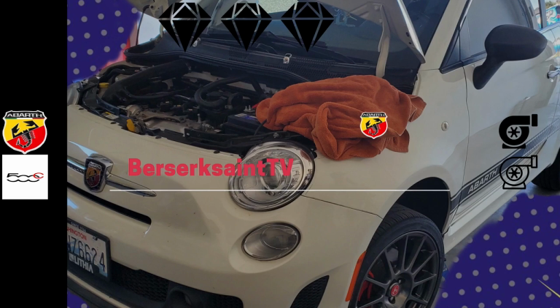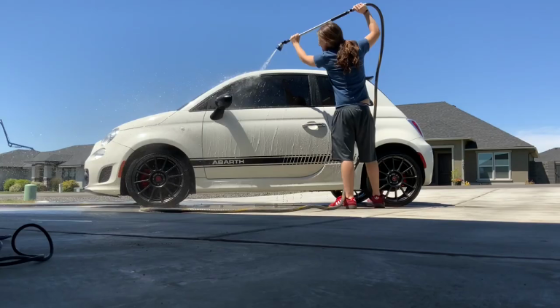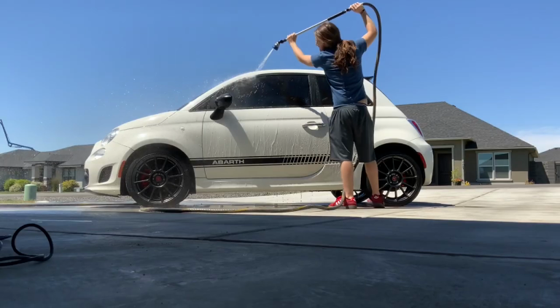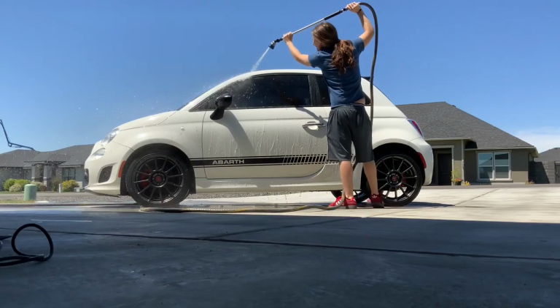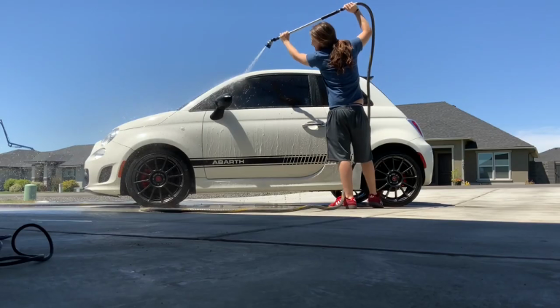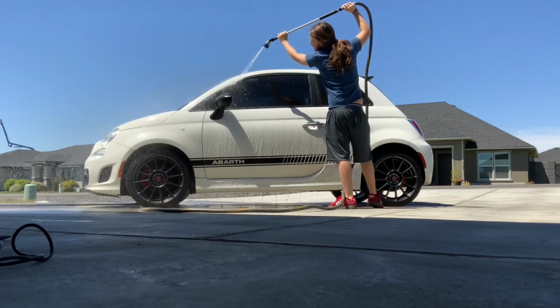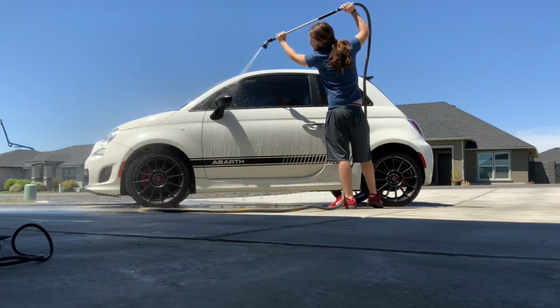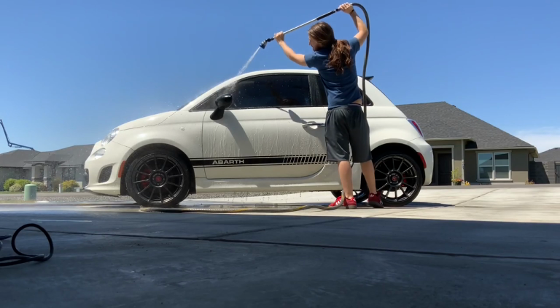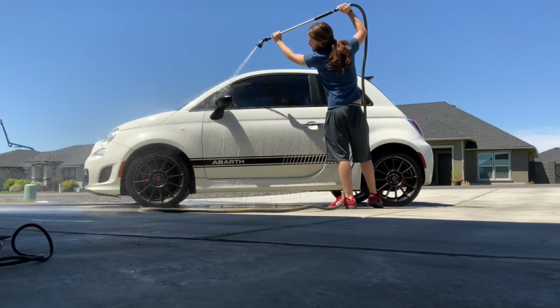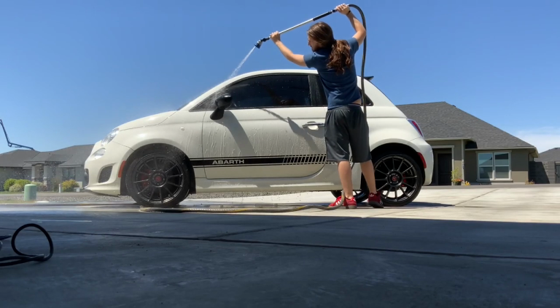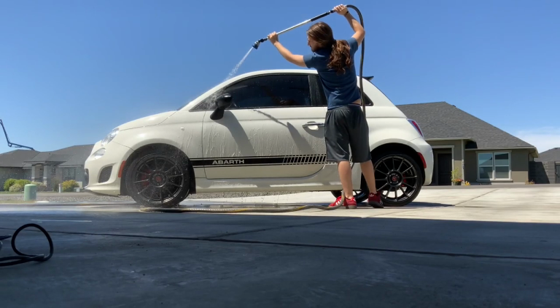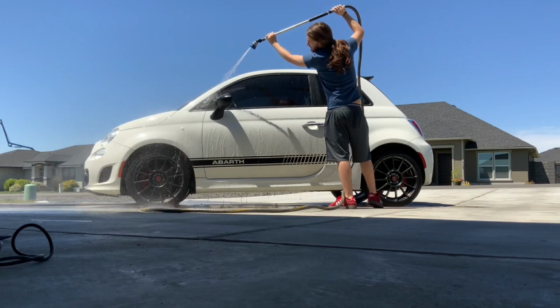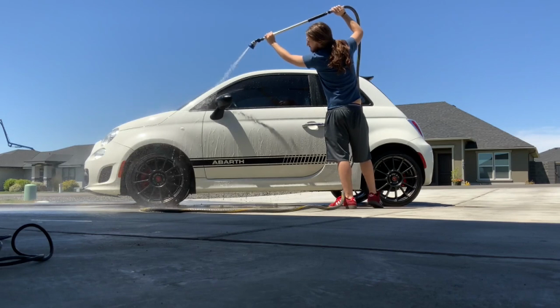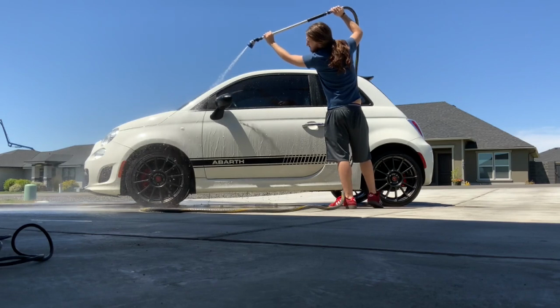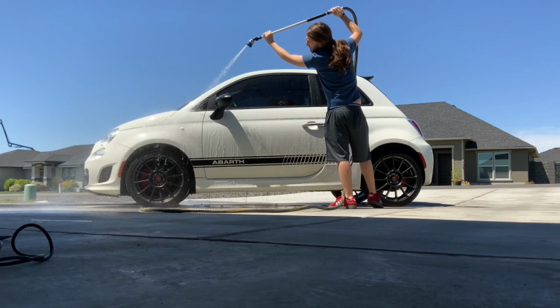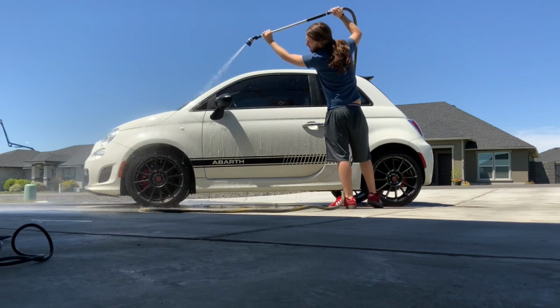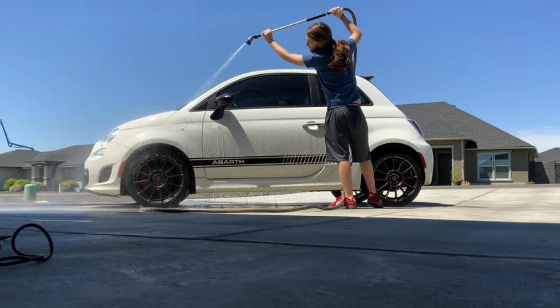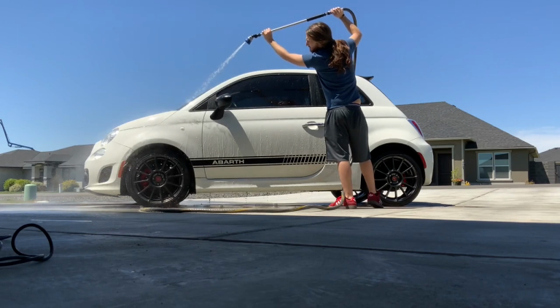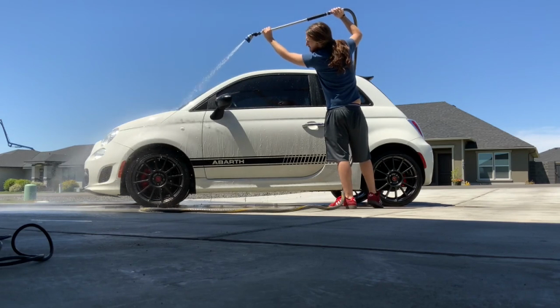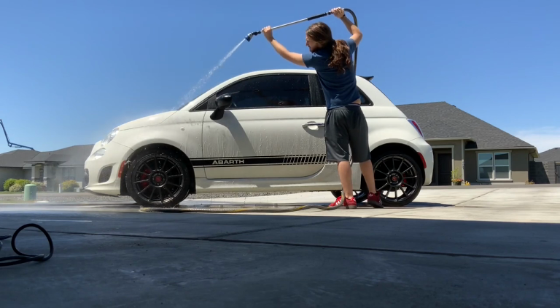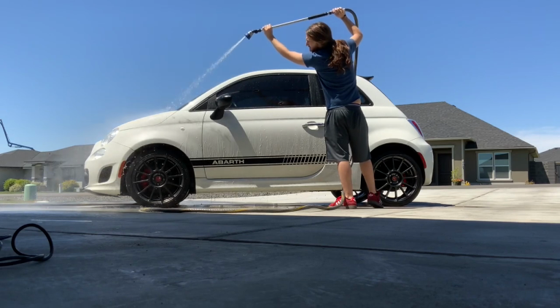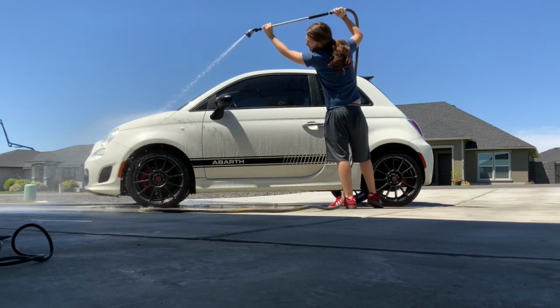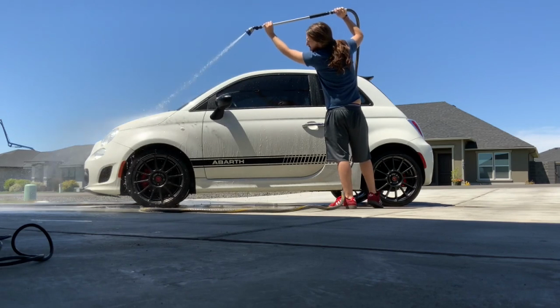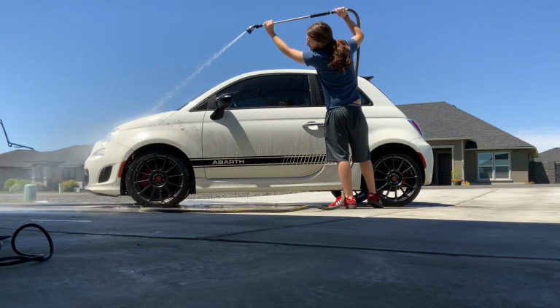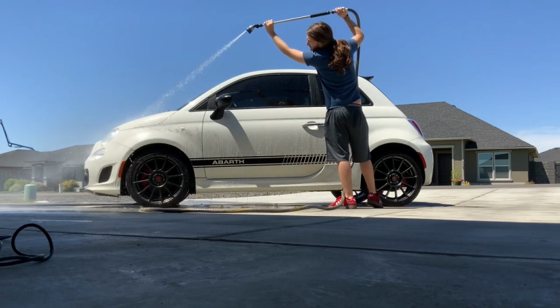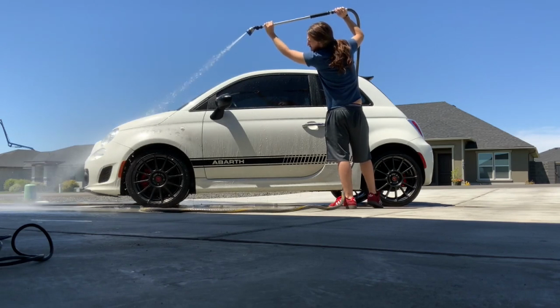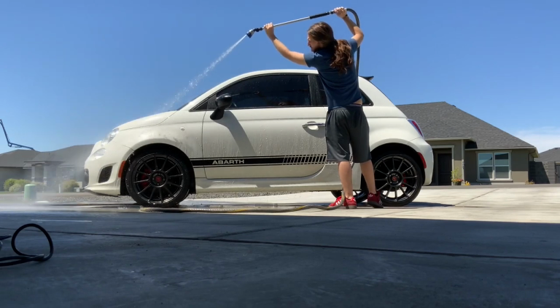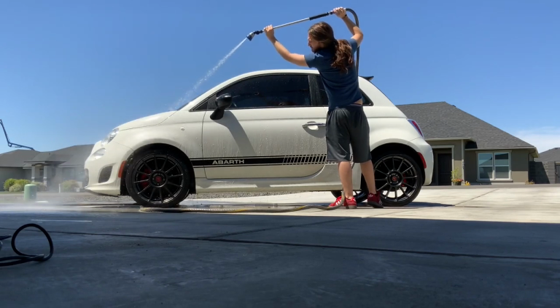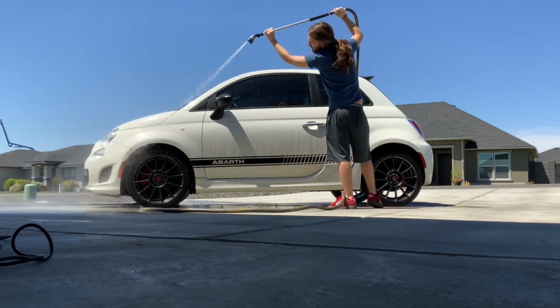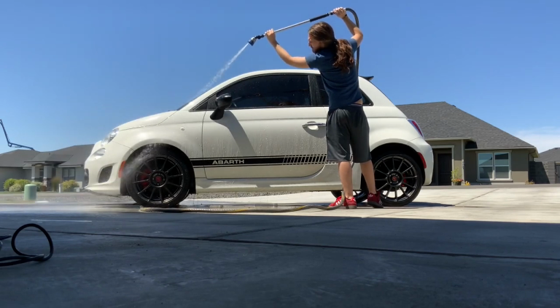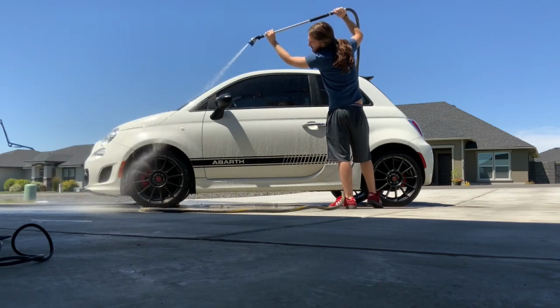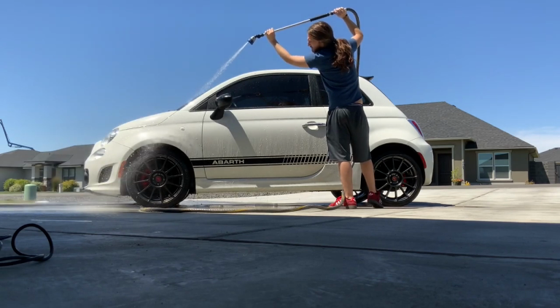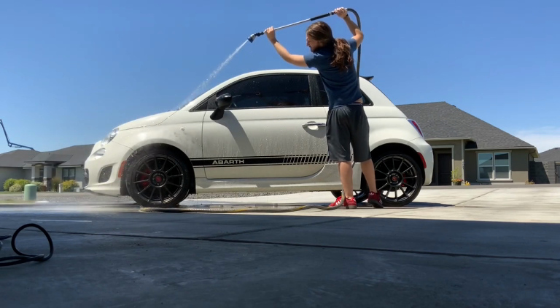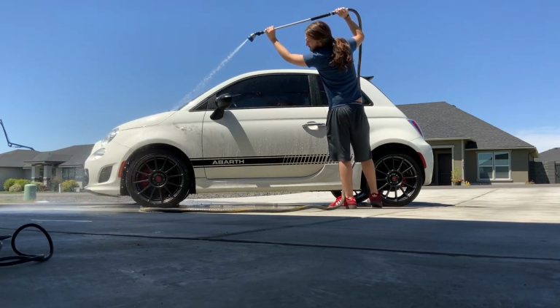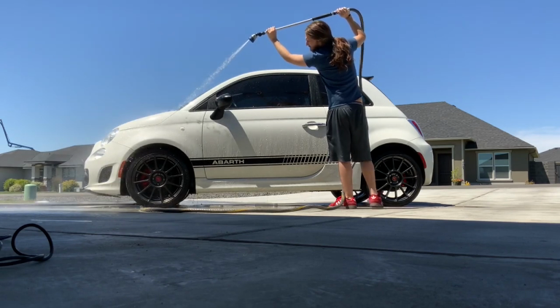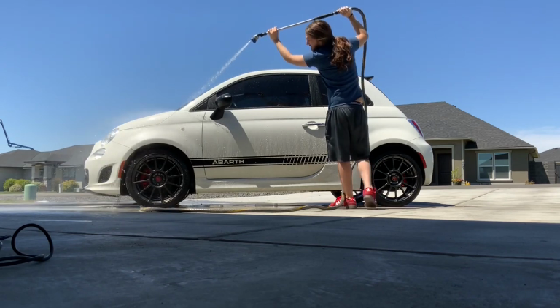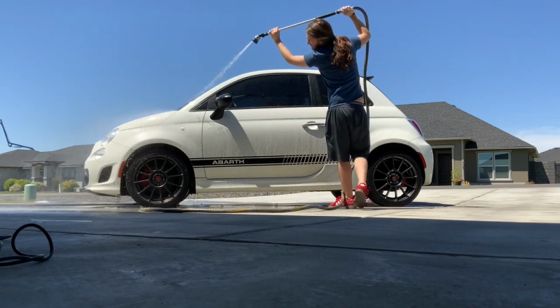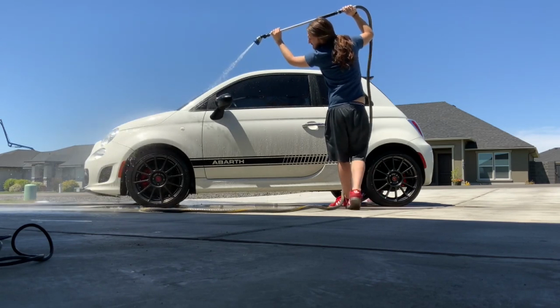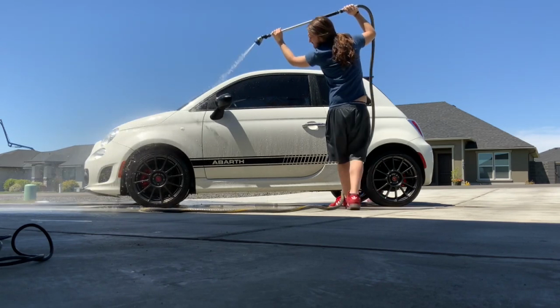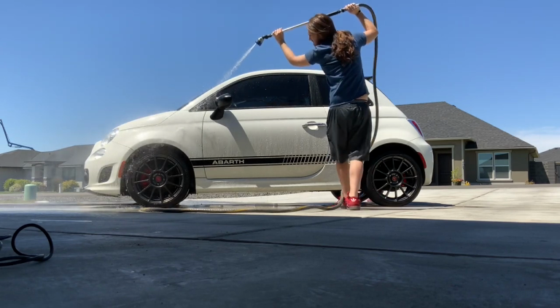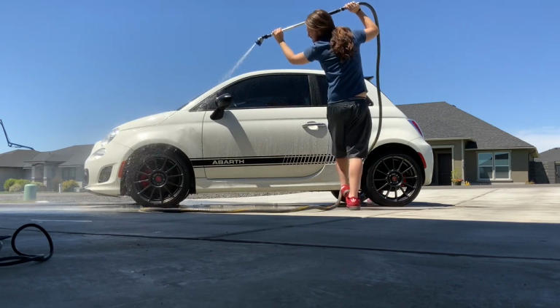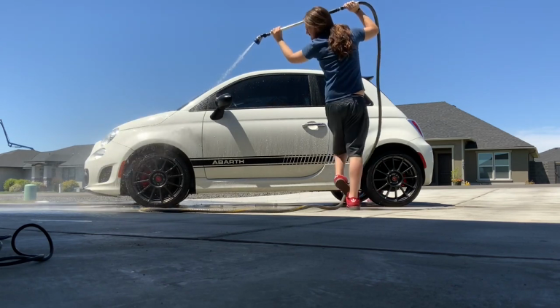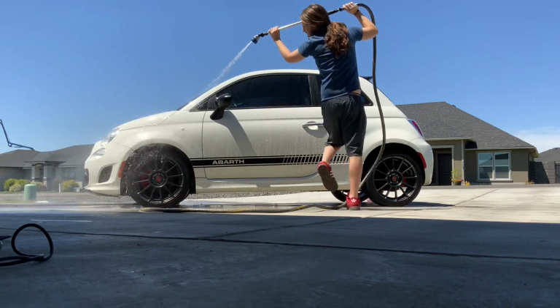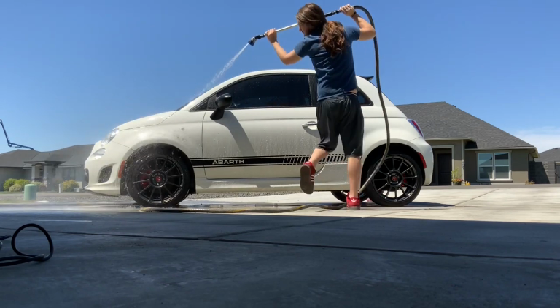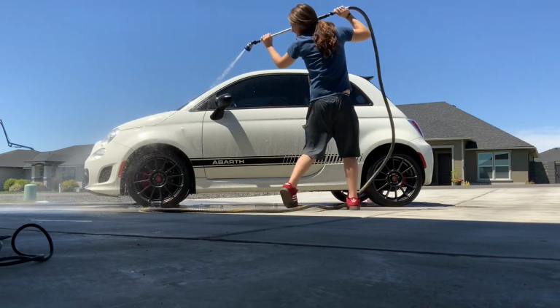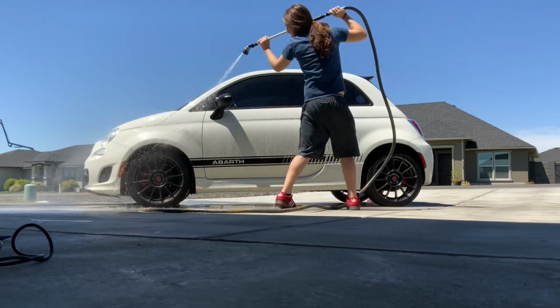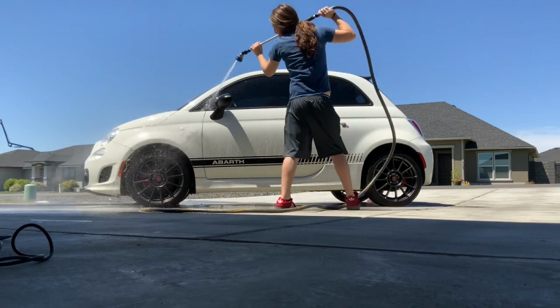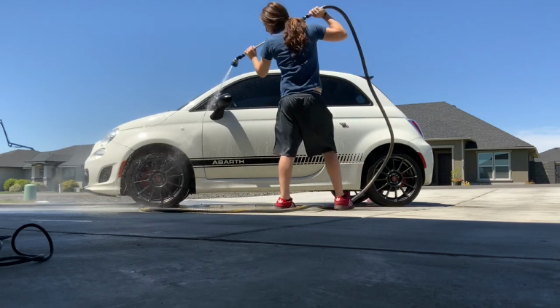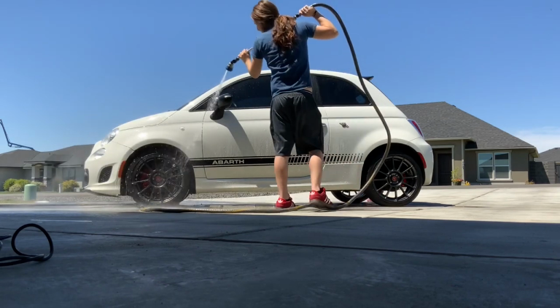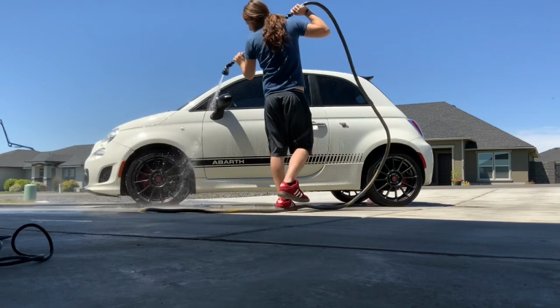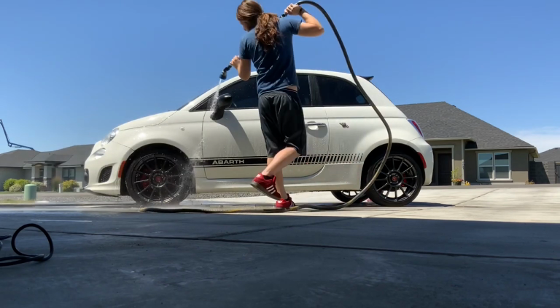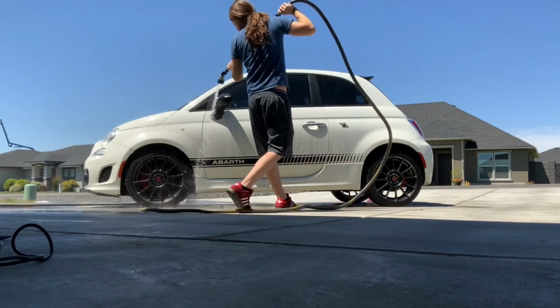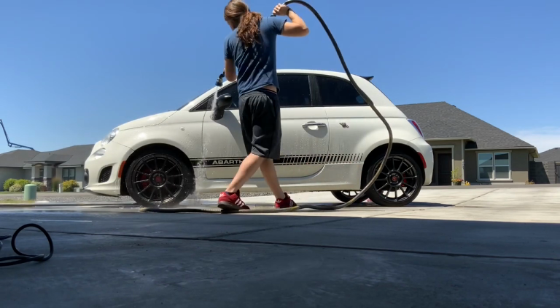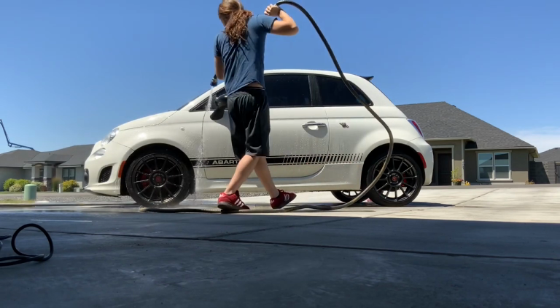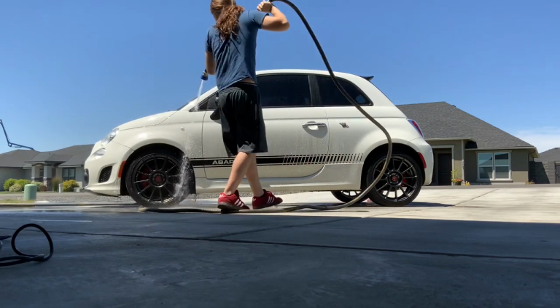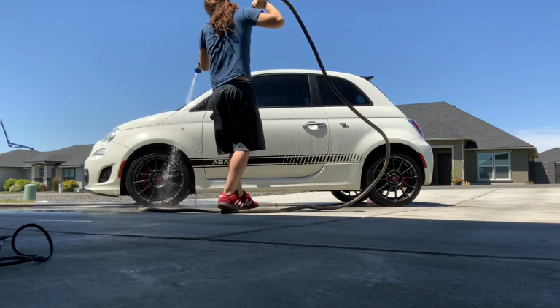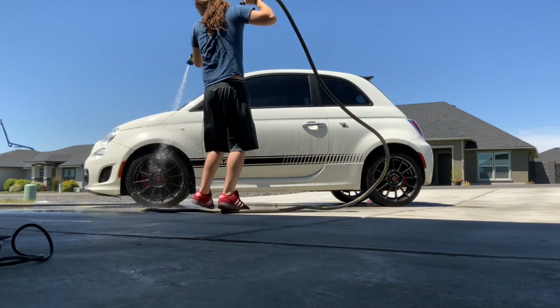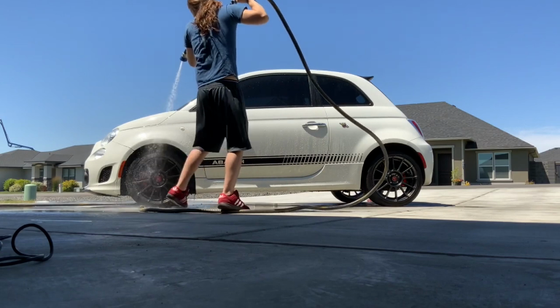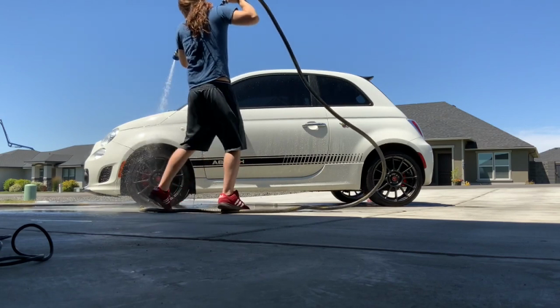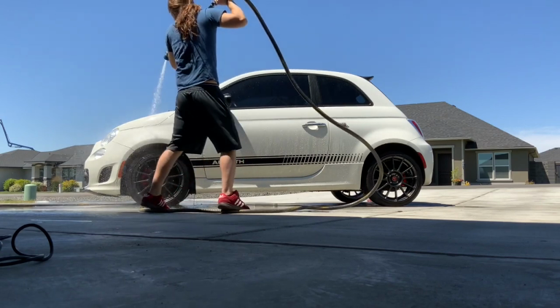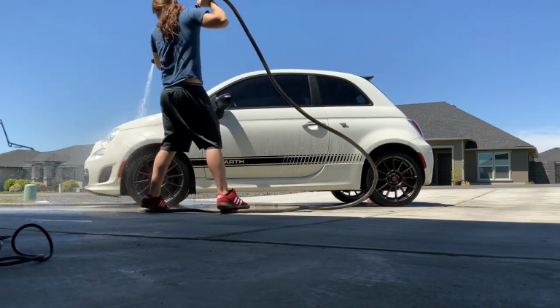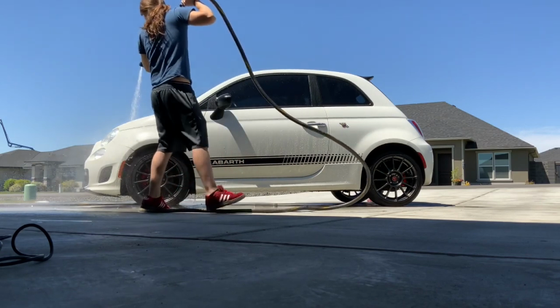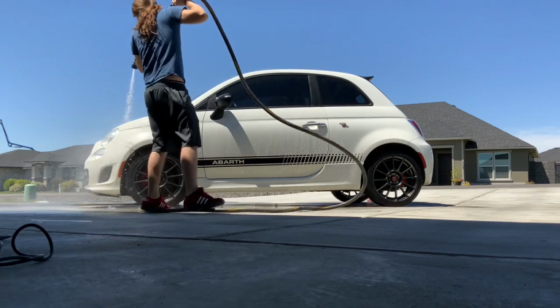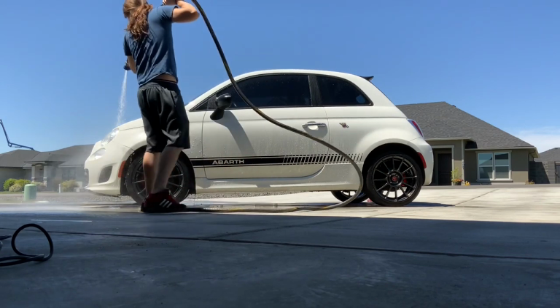Hello, BerserkSaintTV. This is Alex. I'm just doing a voiceover — I was washing the Abarth and the sound was terrible.